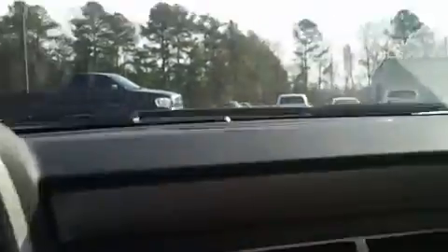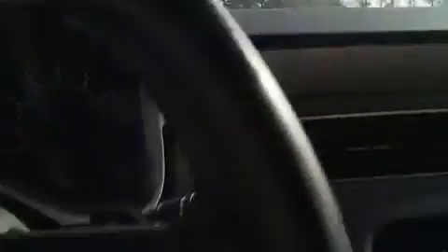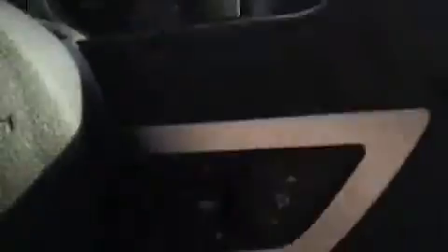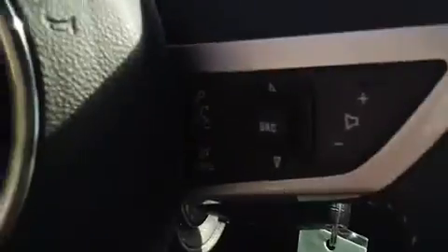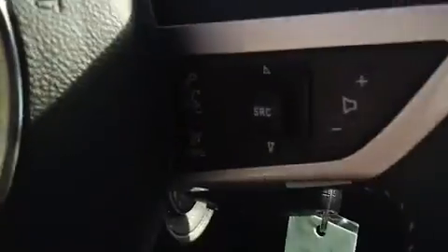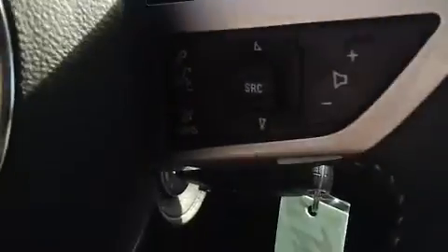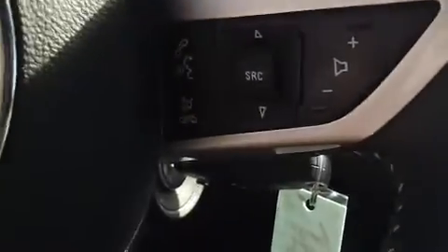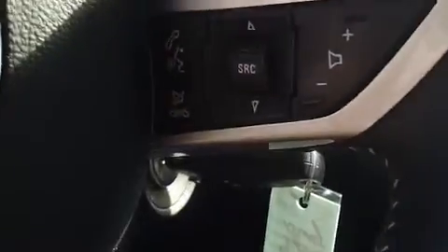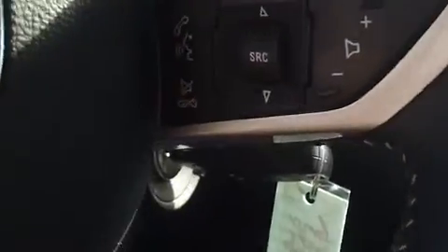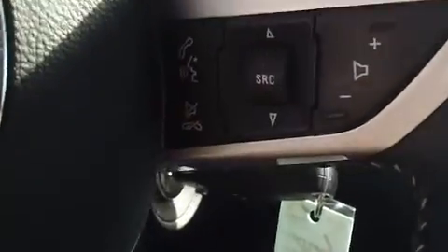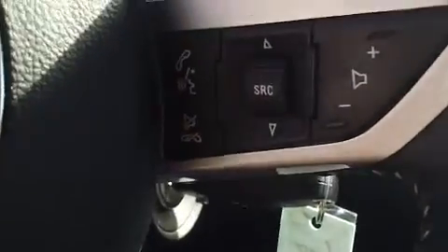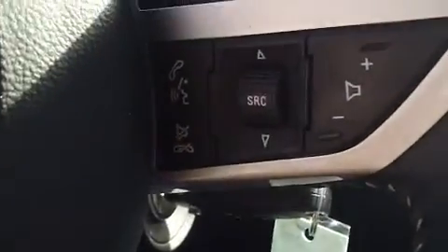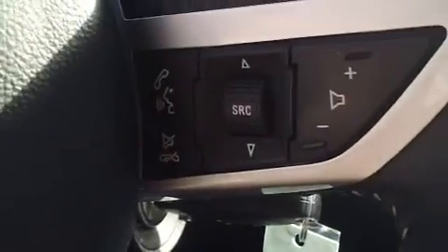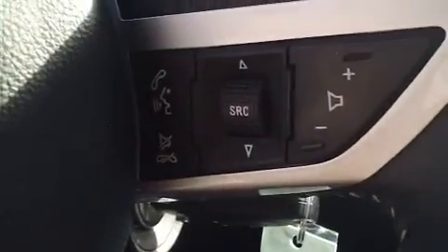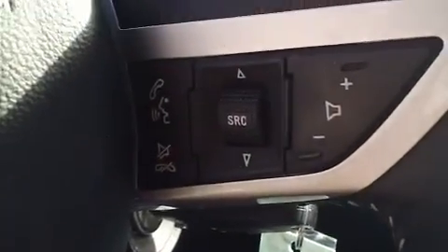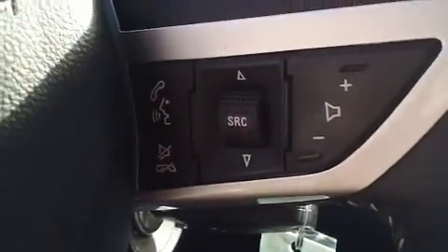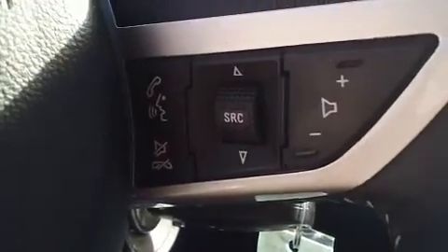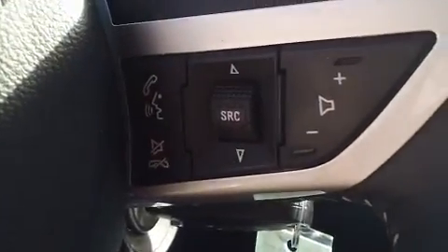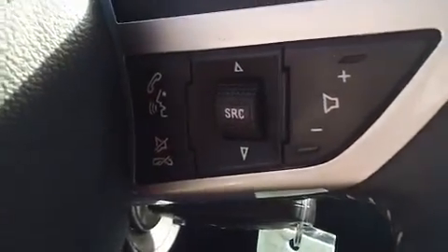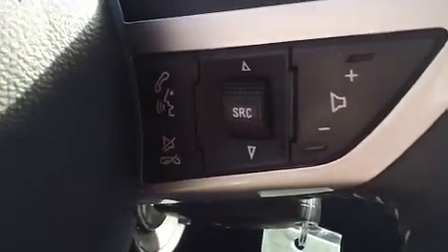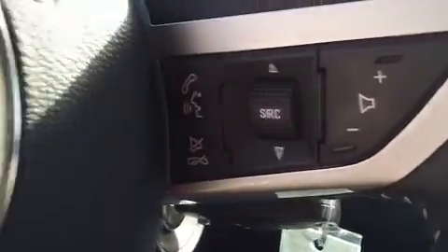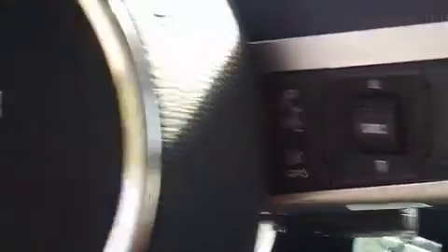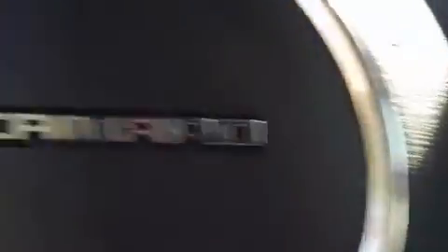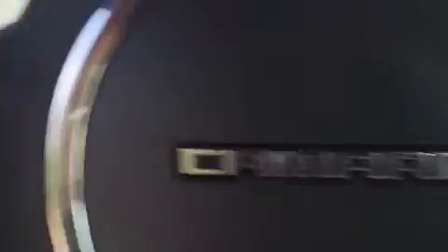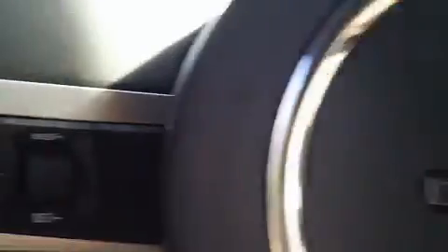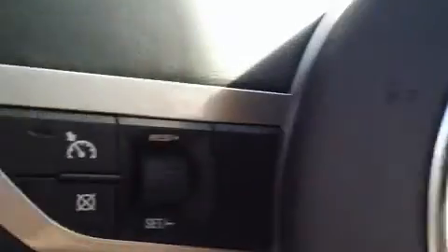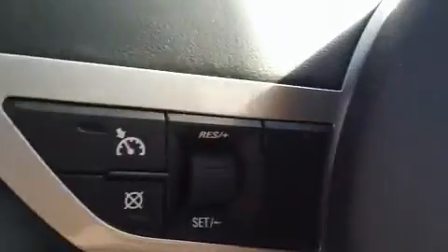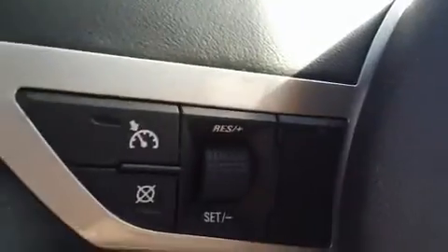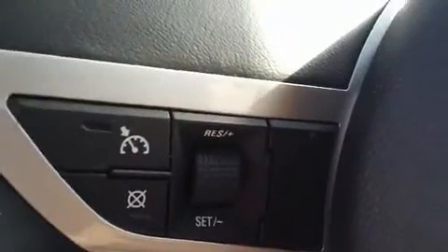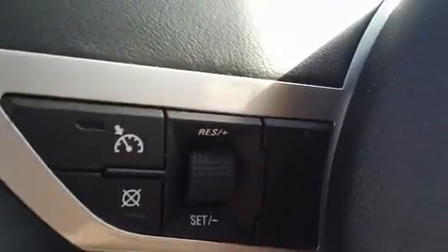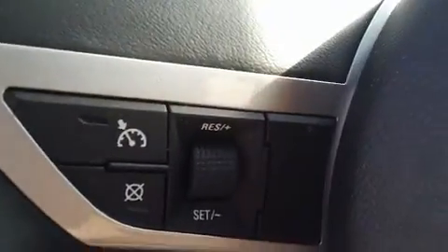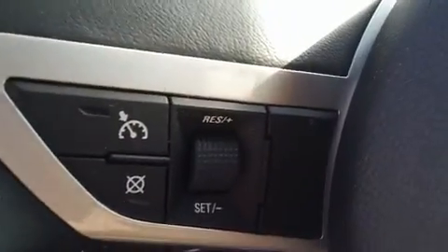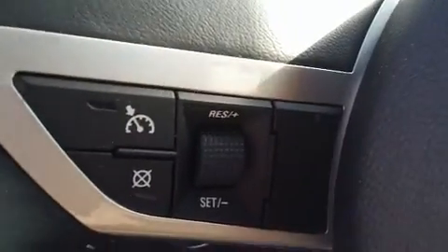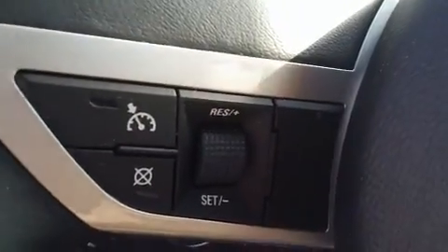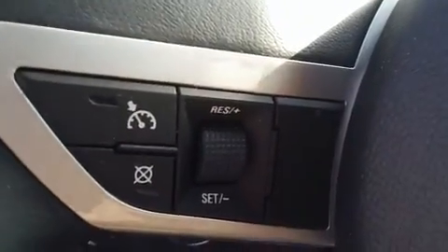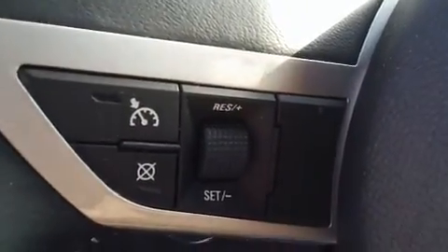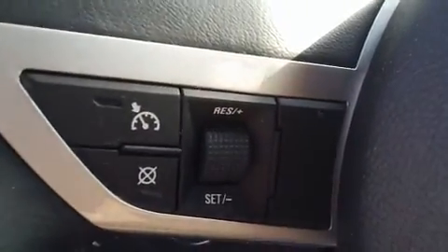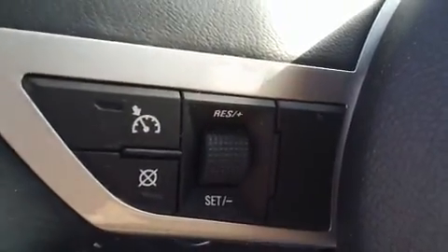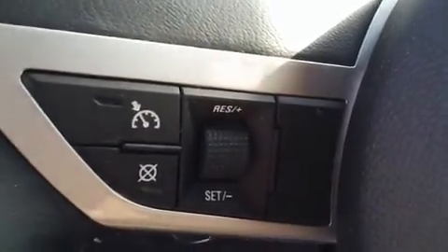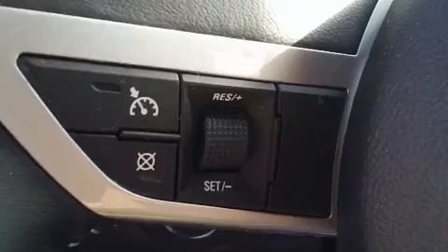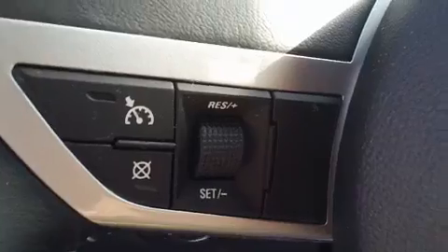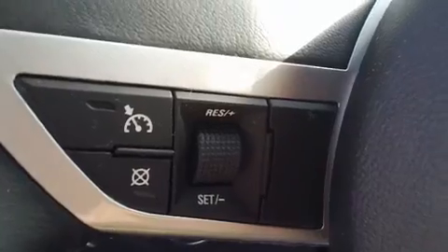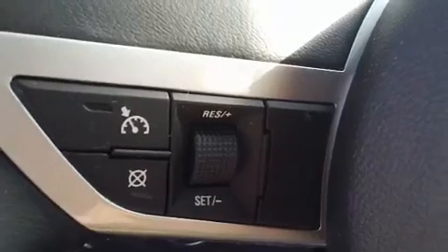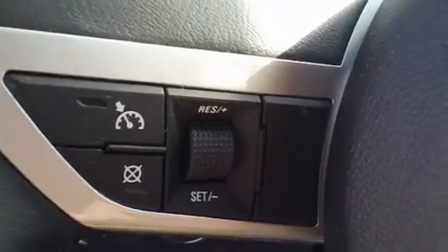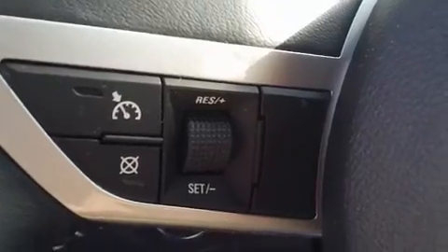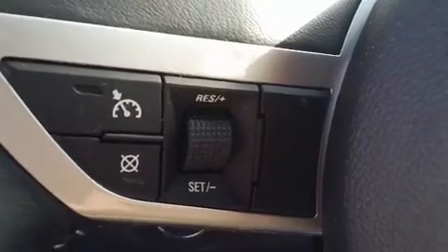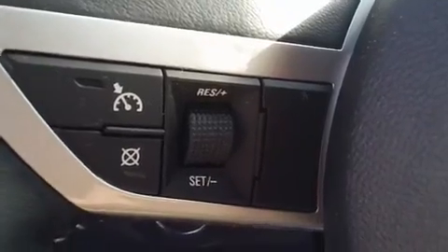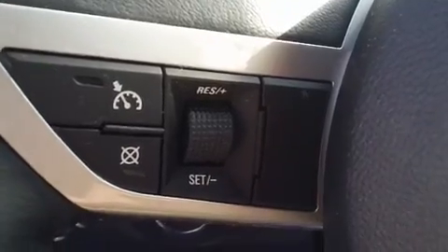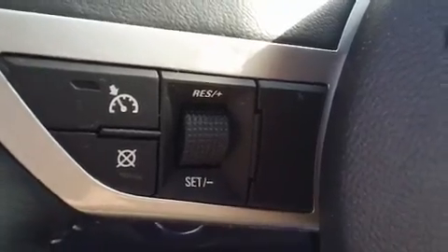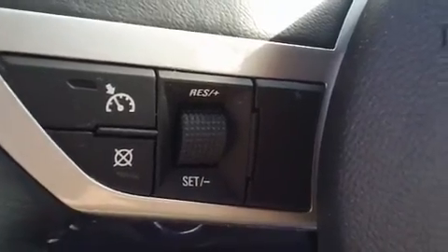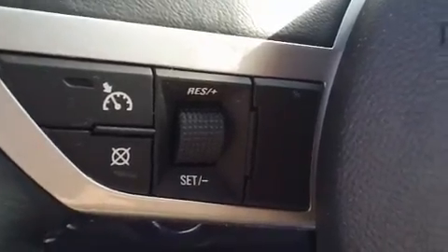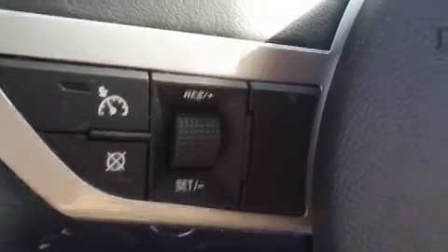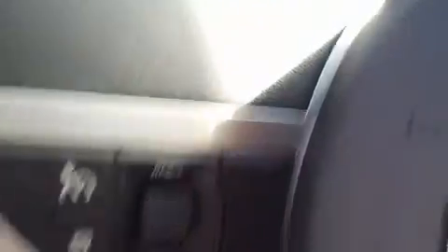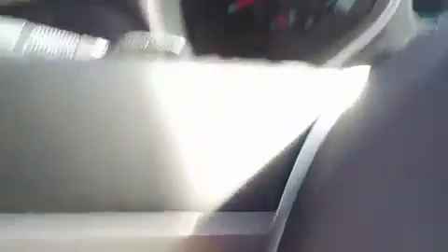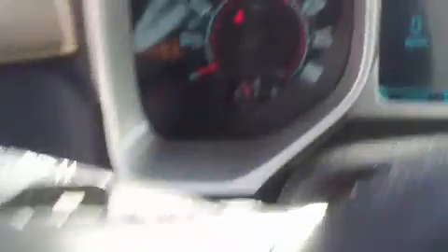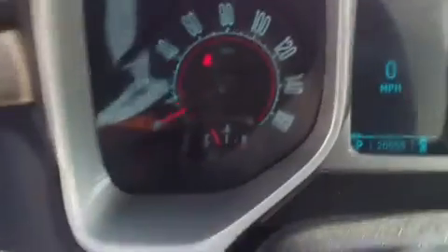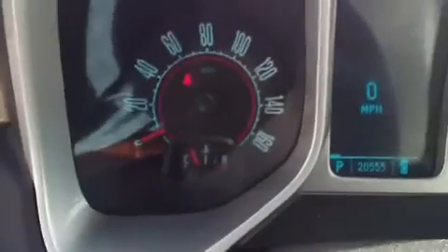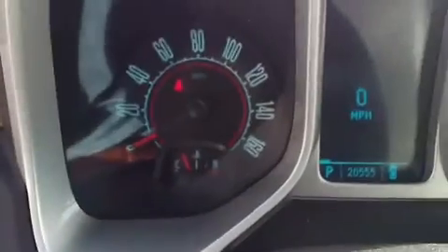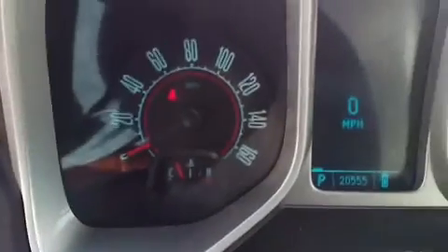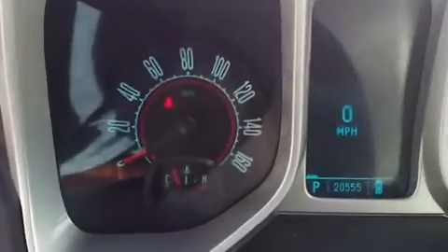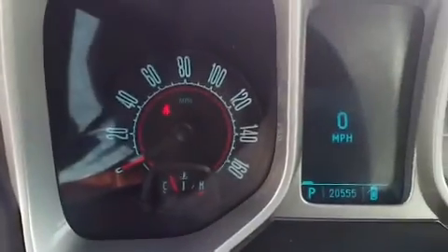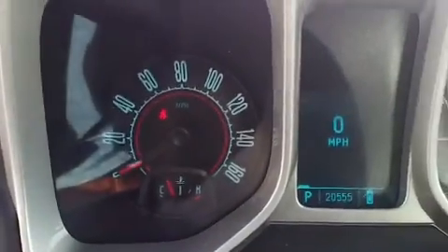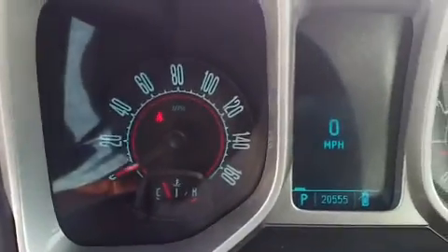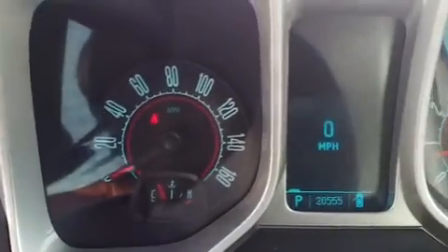In the steering wheel you have your audio controls and cruise controls, safely and conveniently located. Here's your instrument panel.